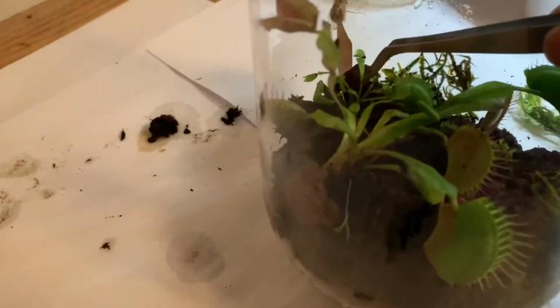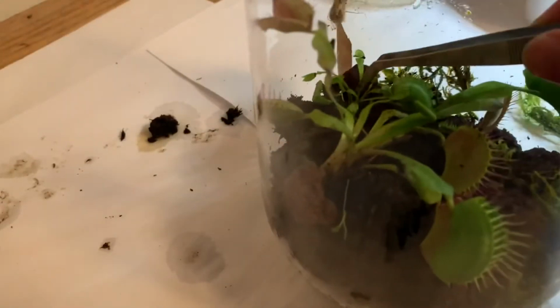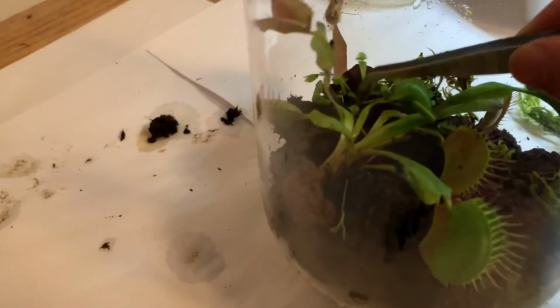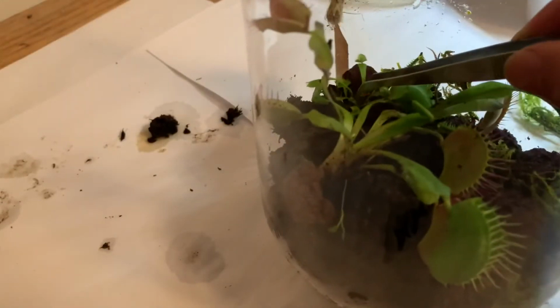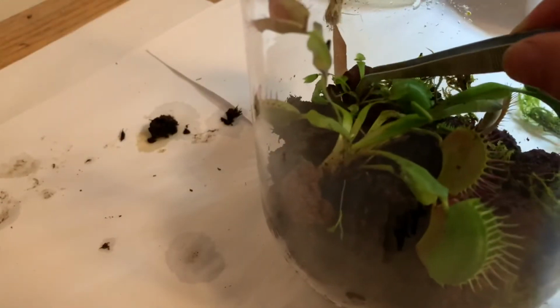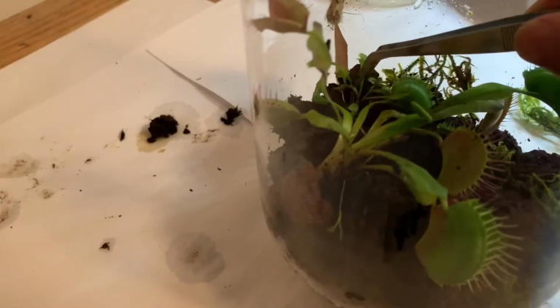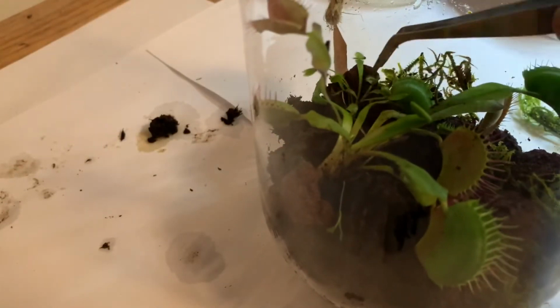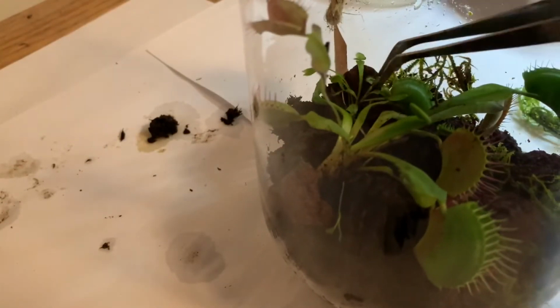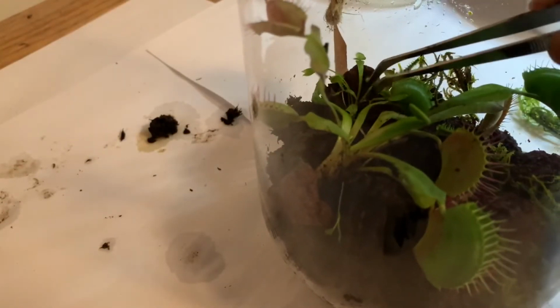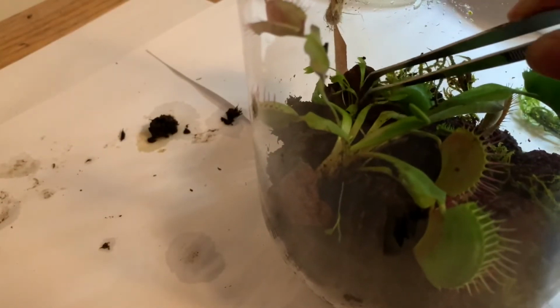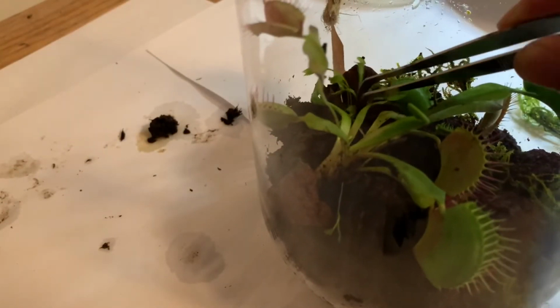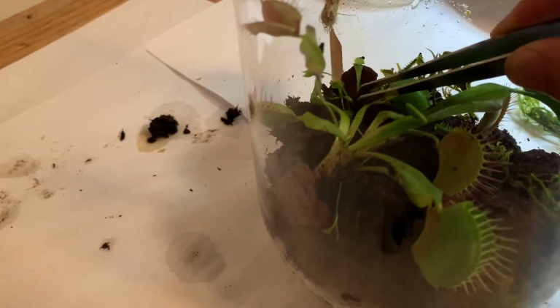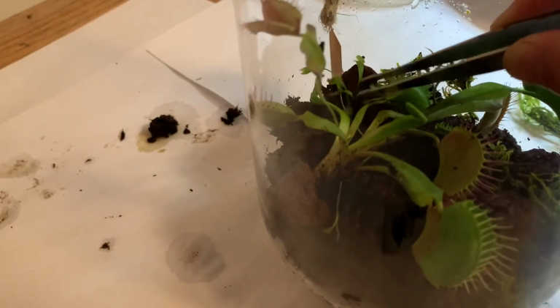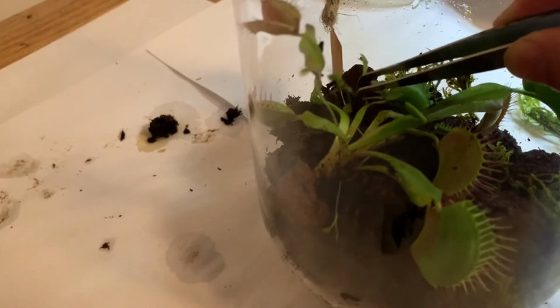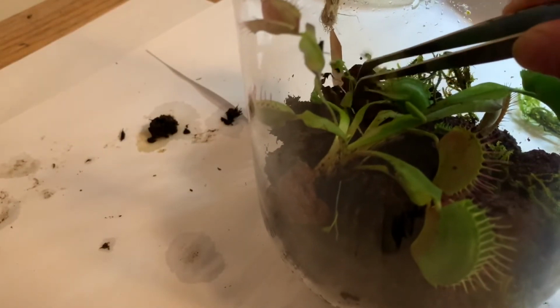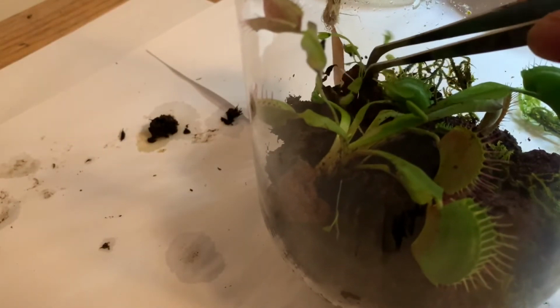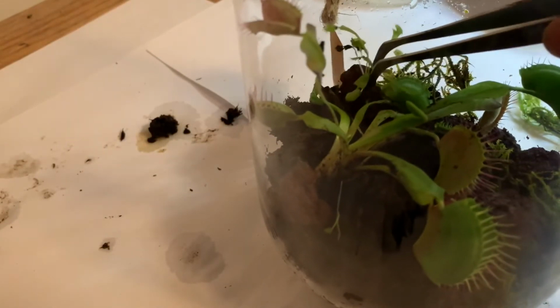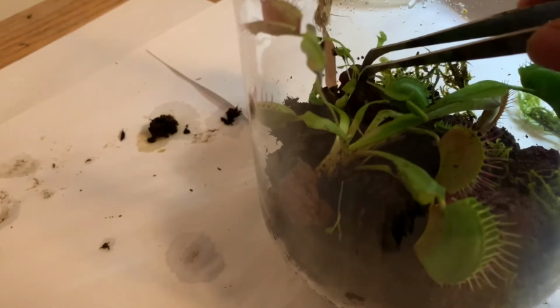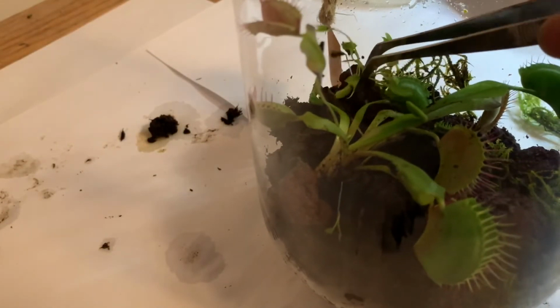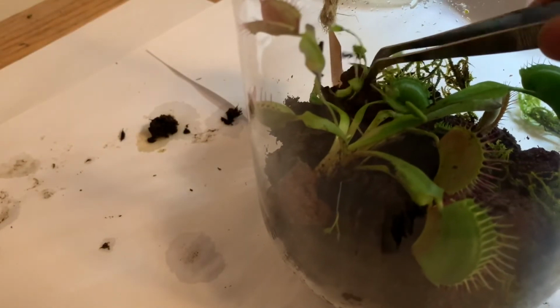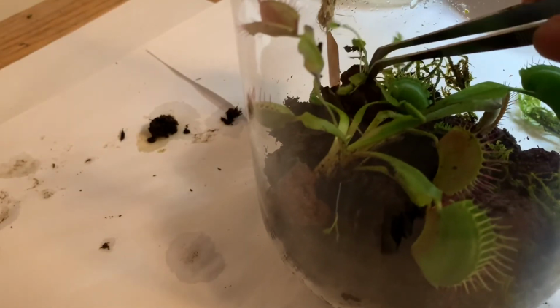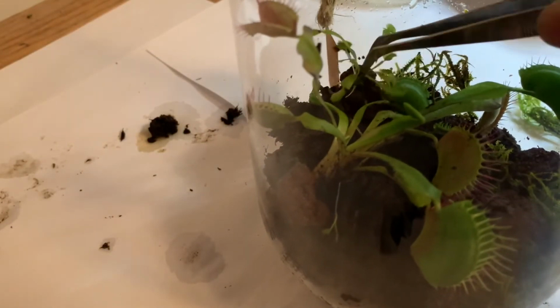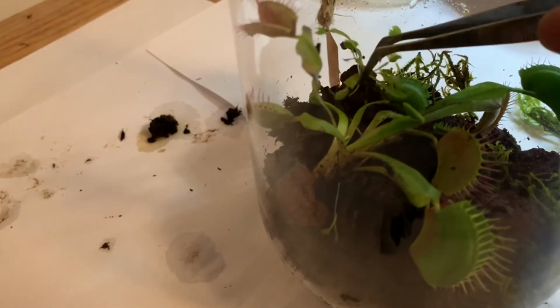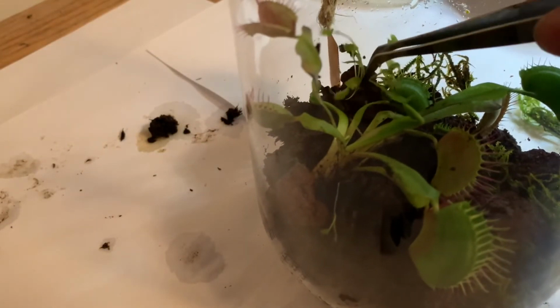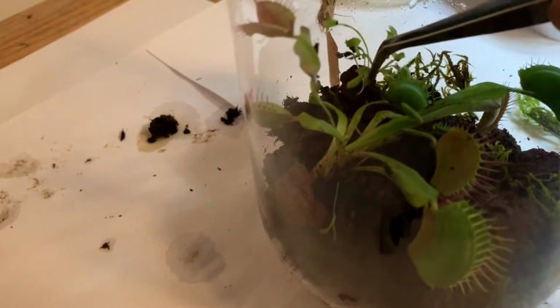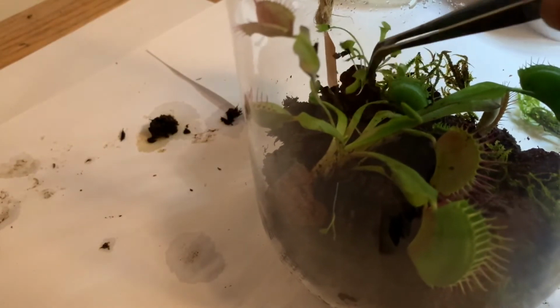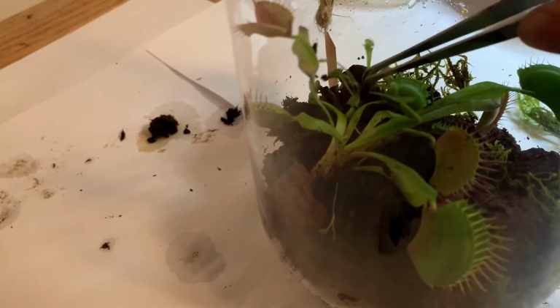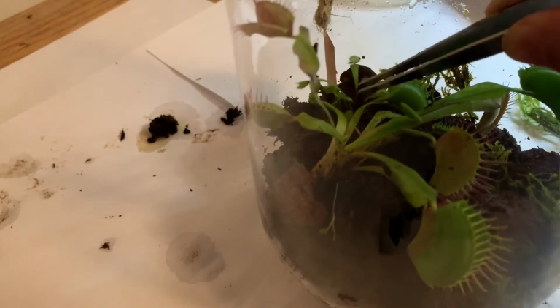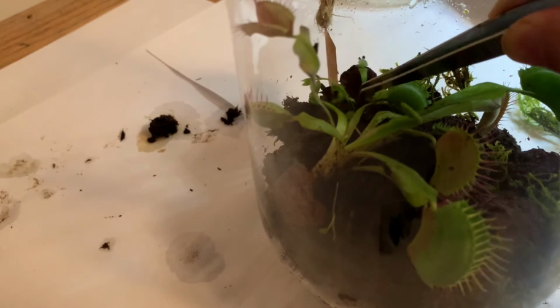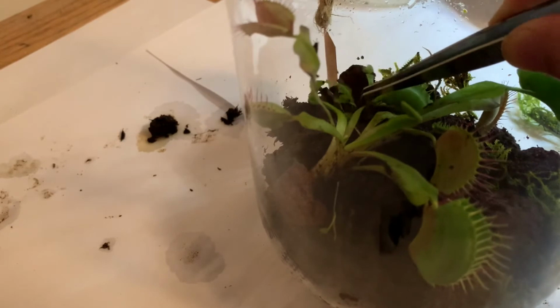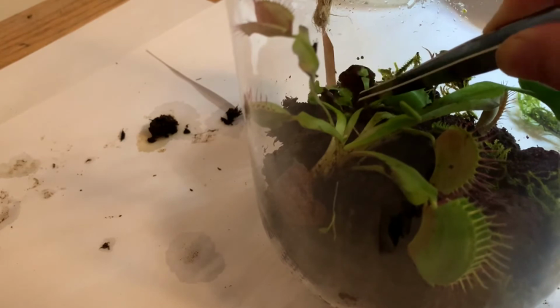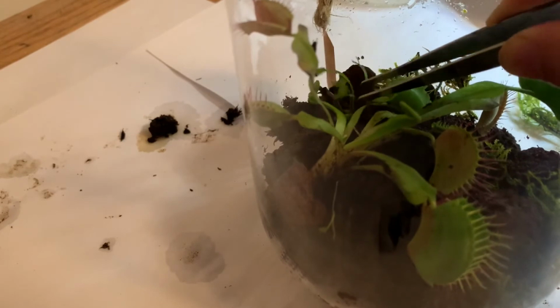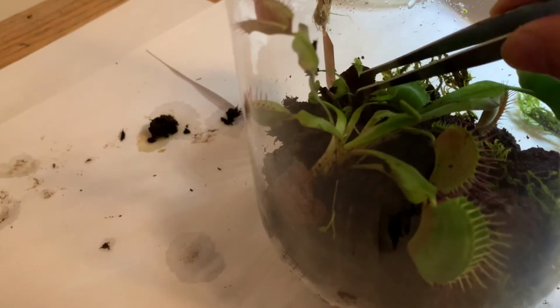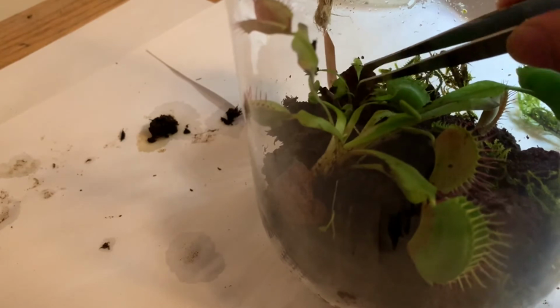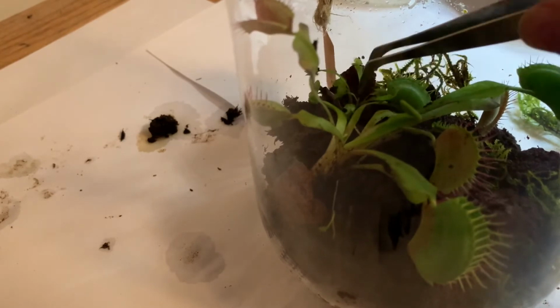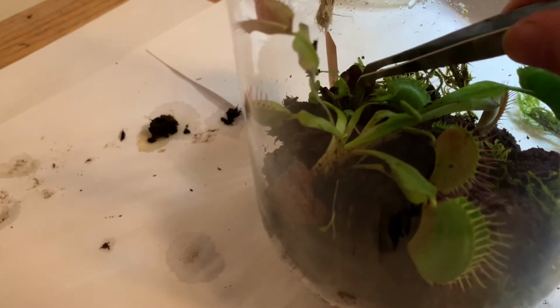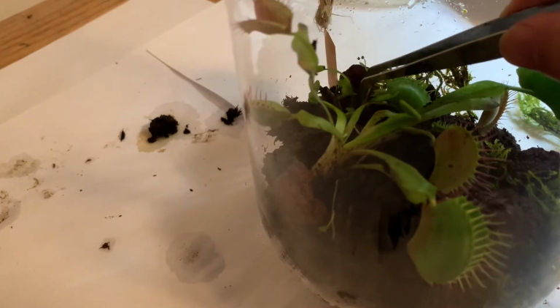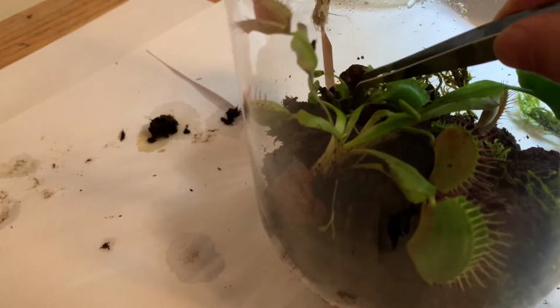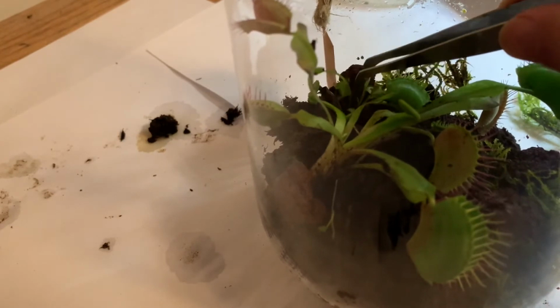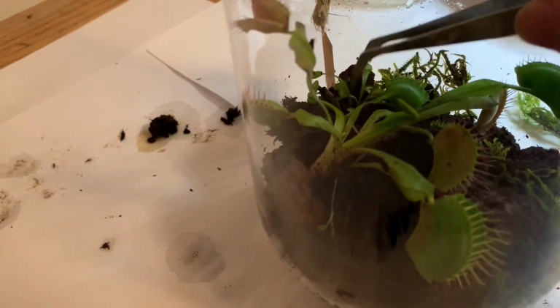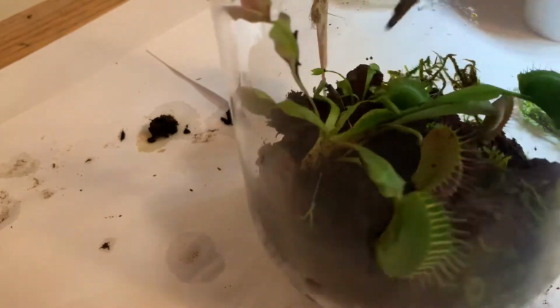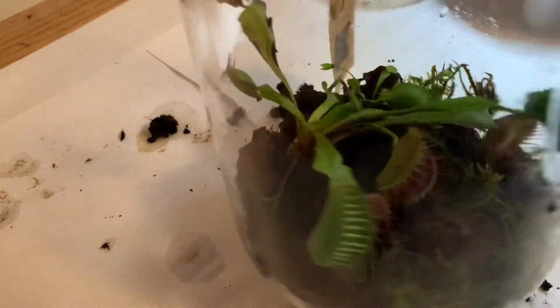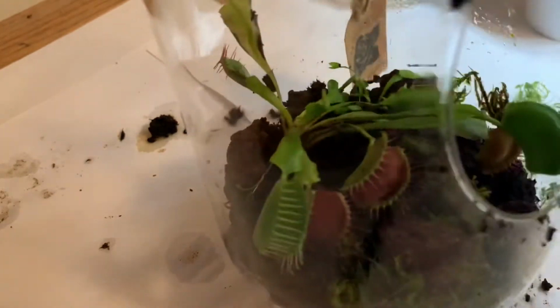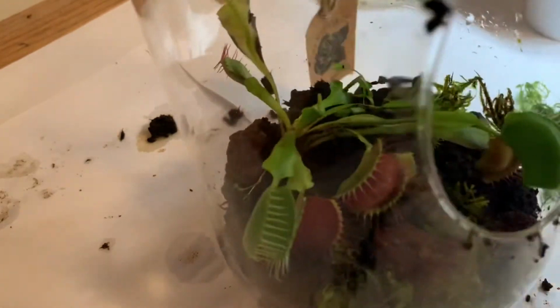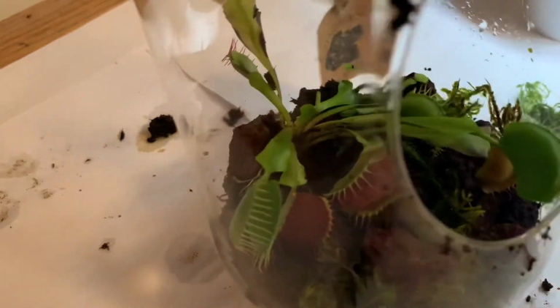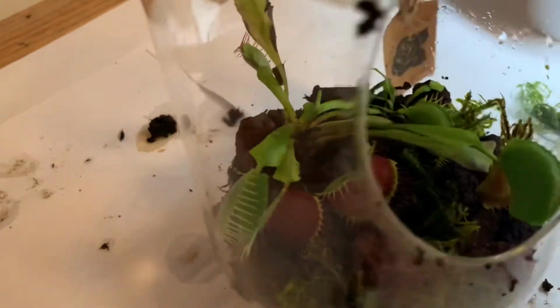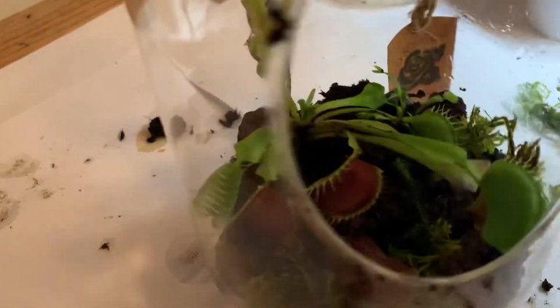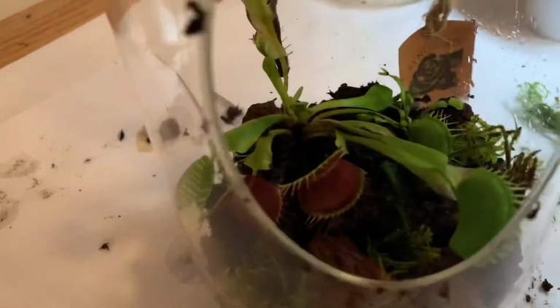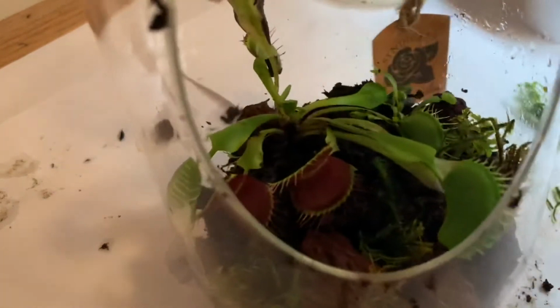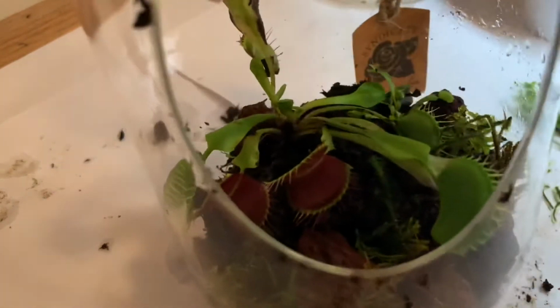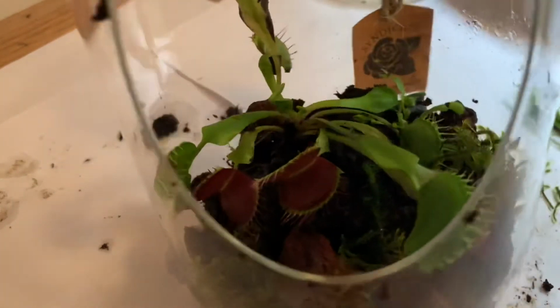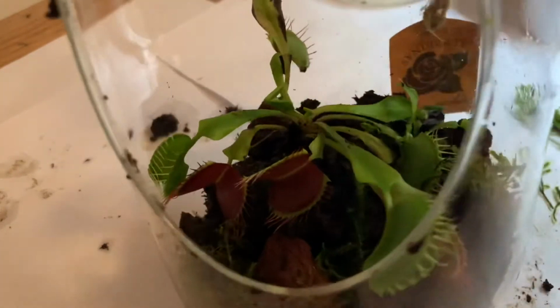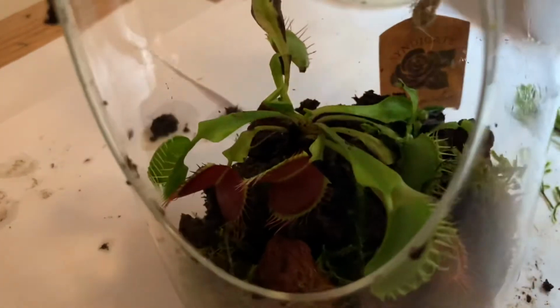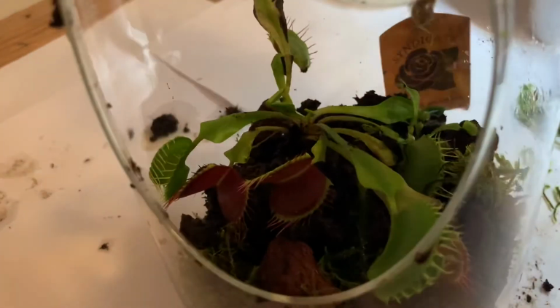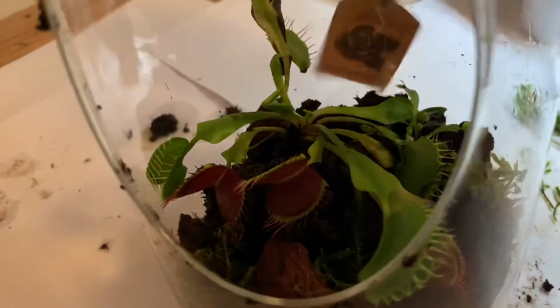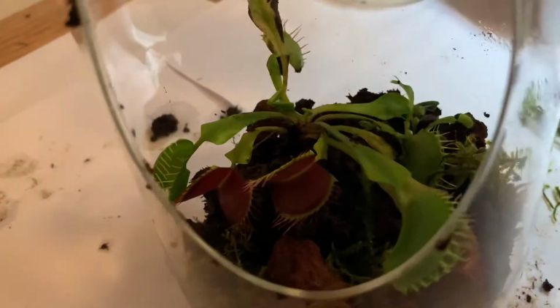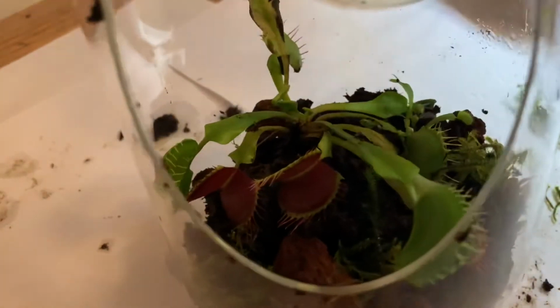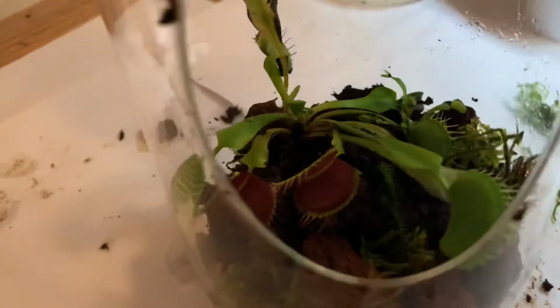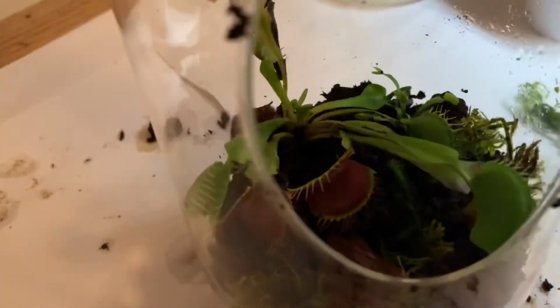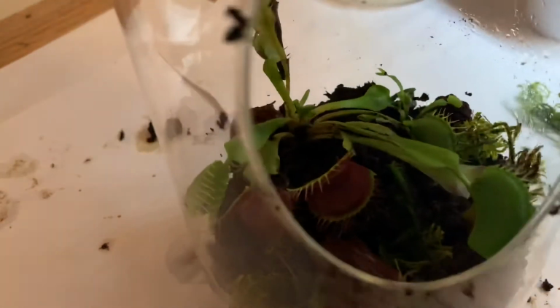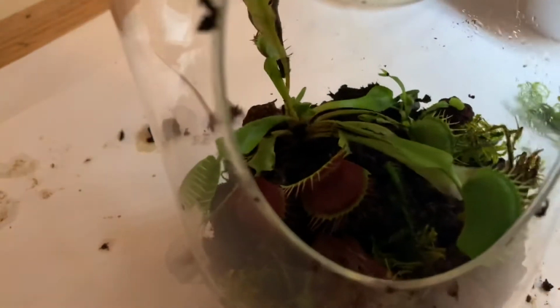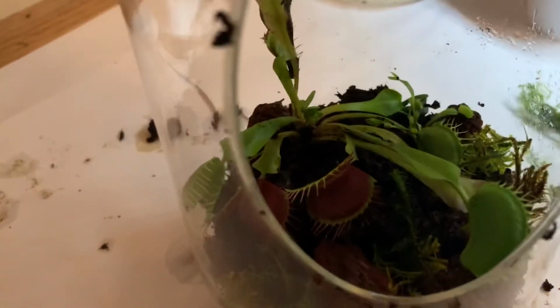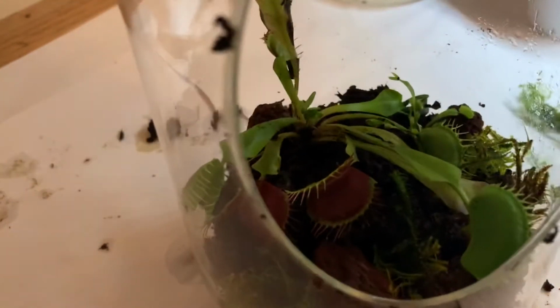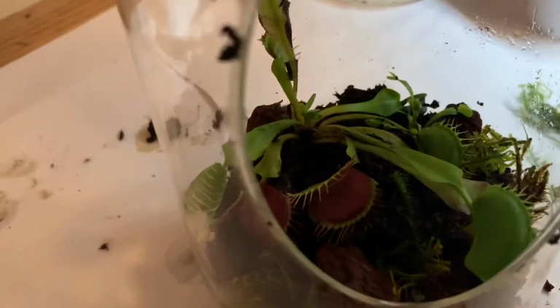I also noticed that I had a baby Venus flytrap, so I tried placing that in another area of the terrarium.